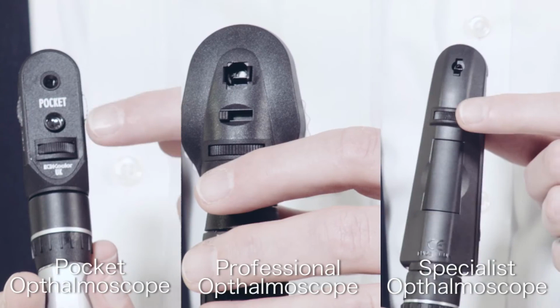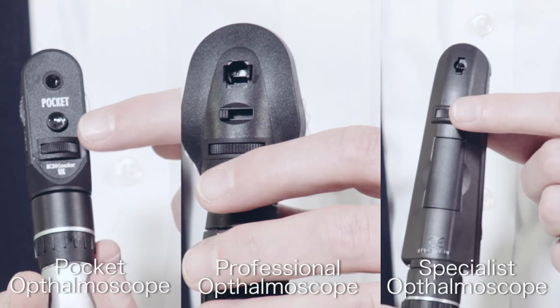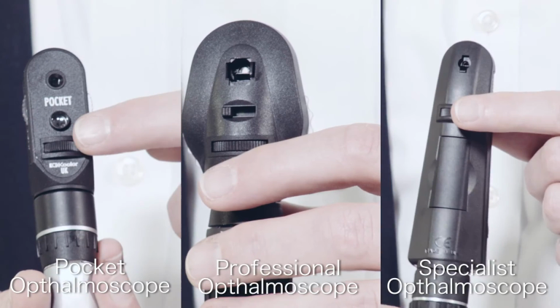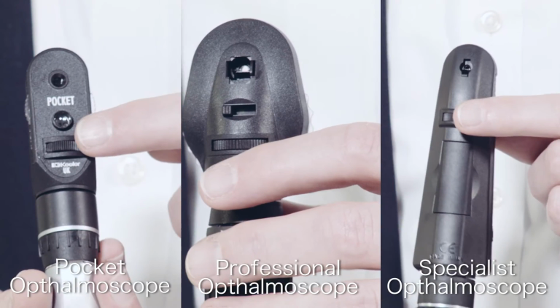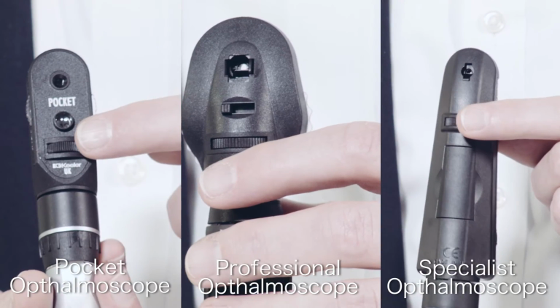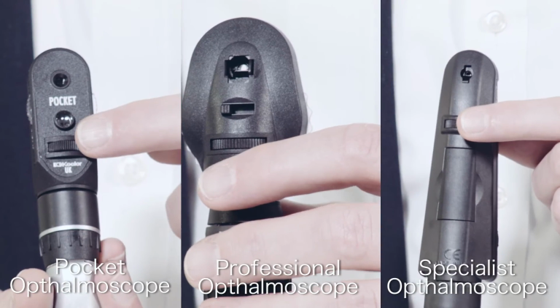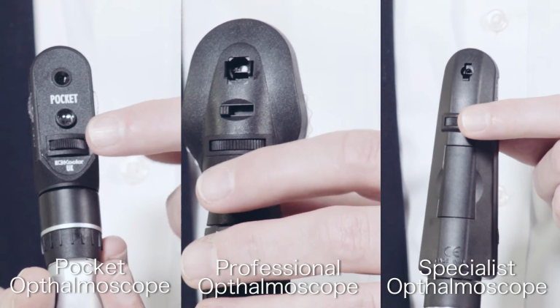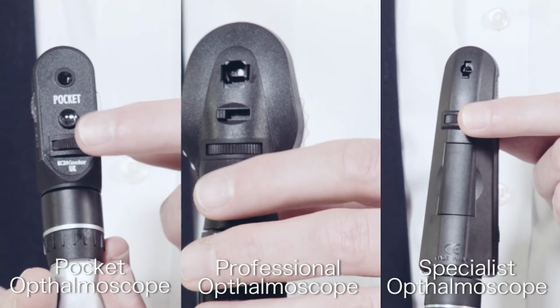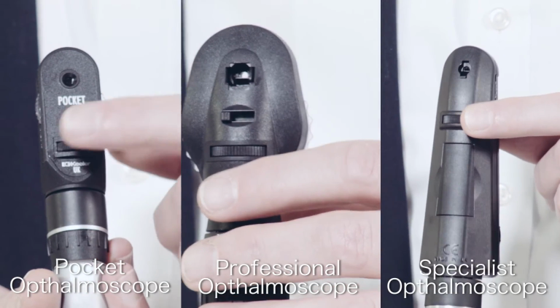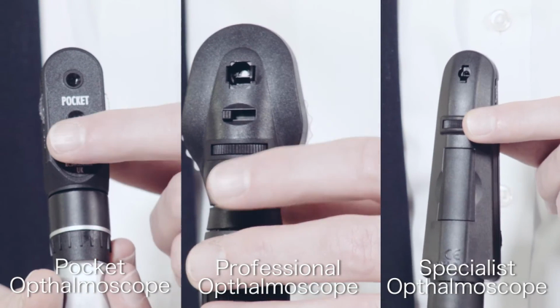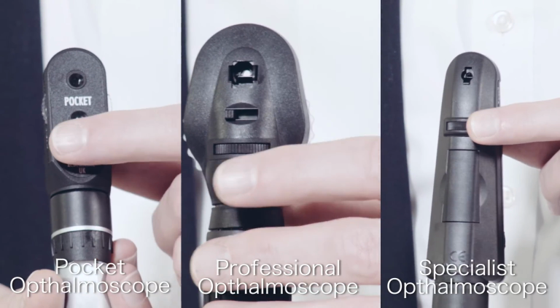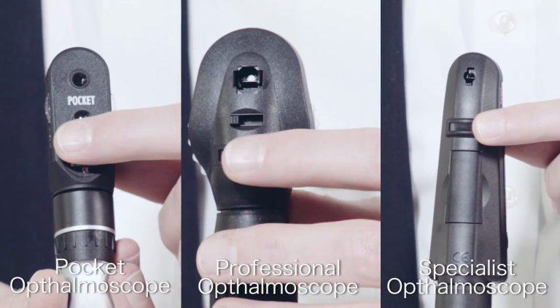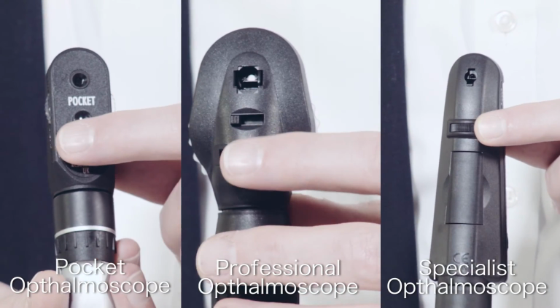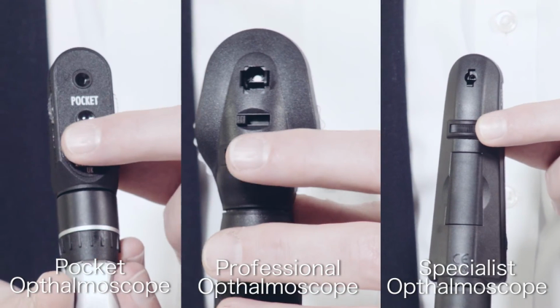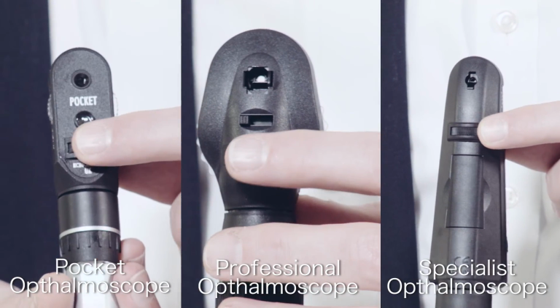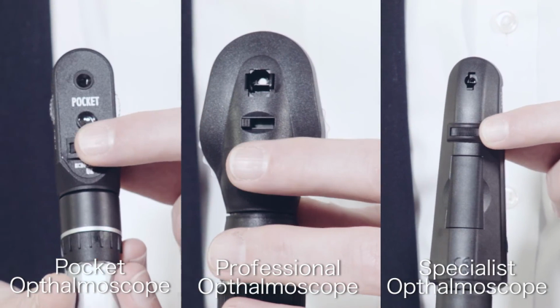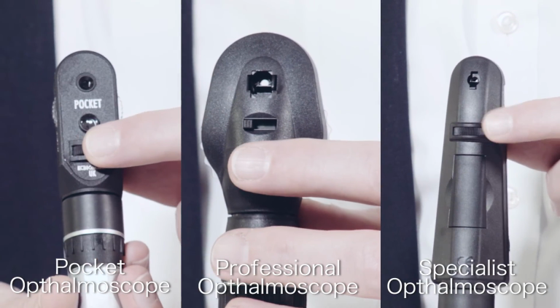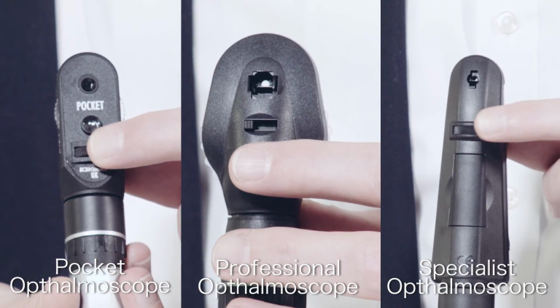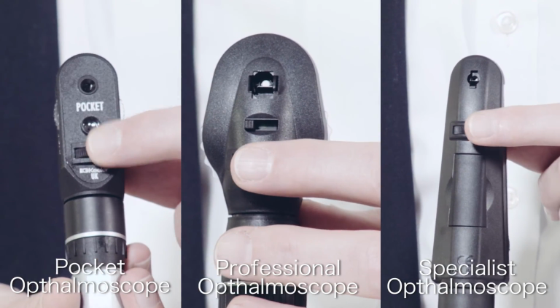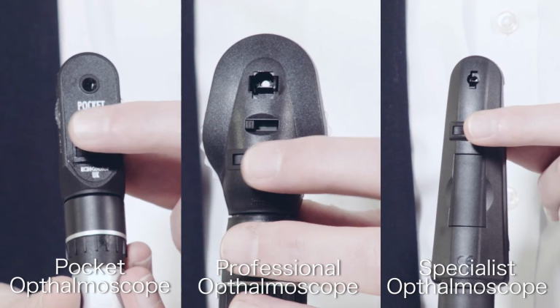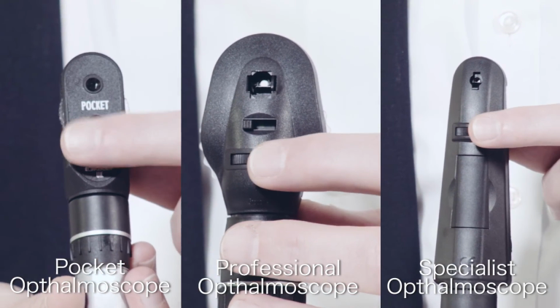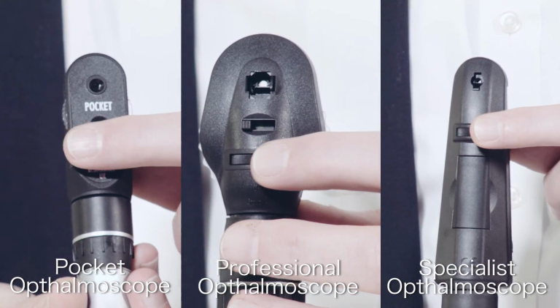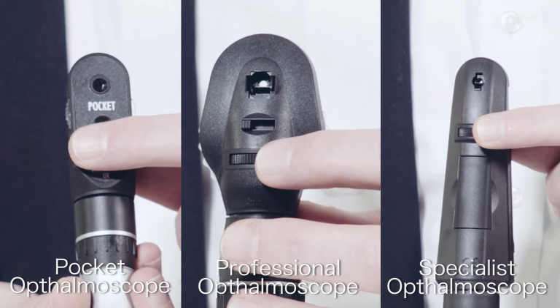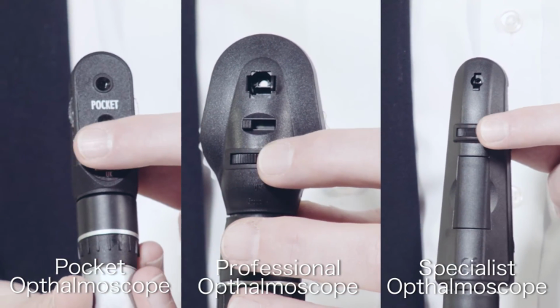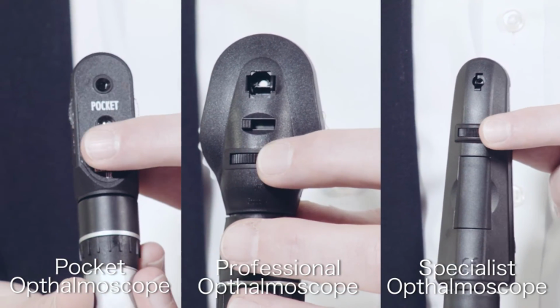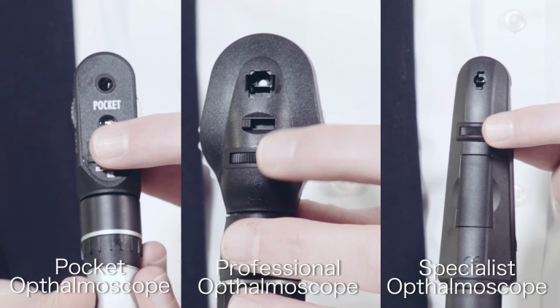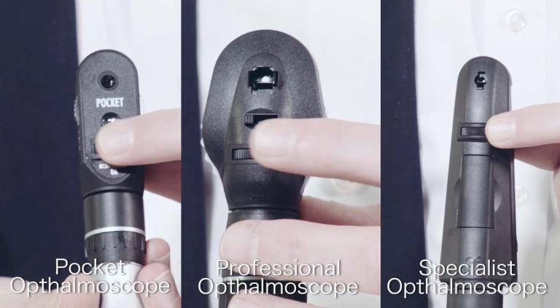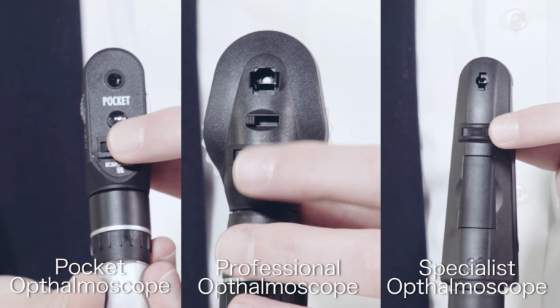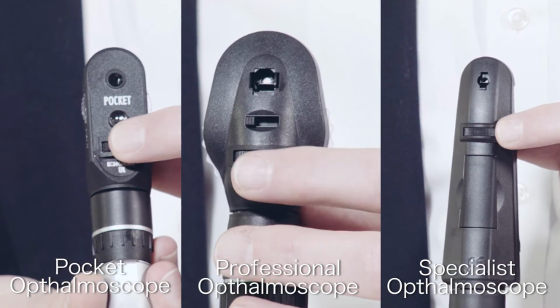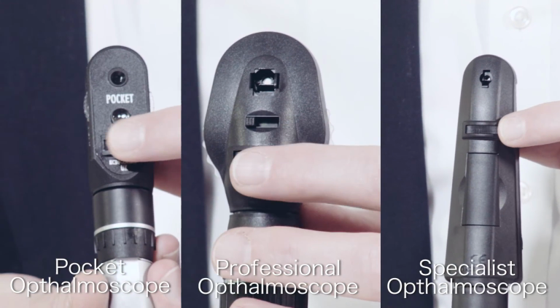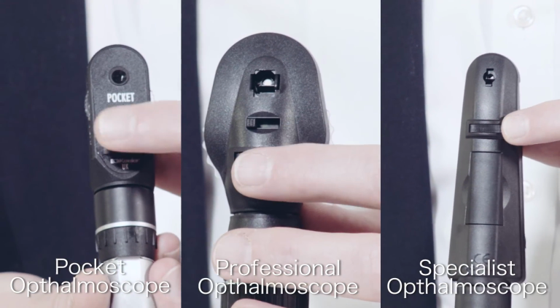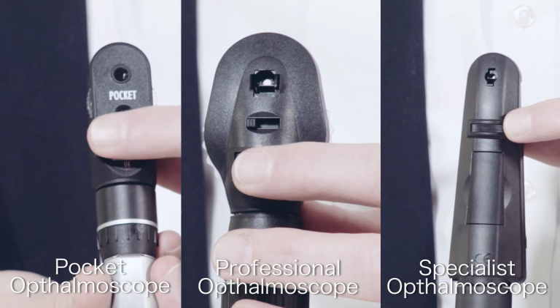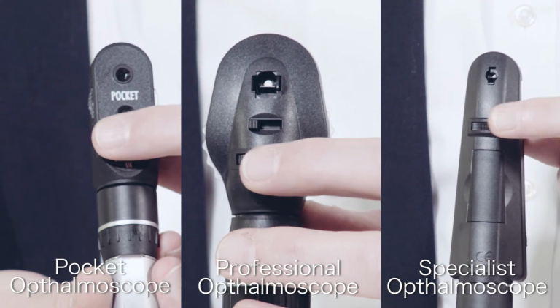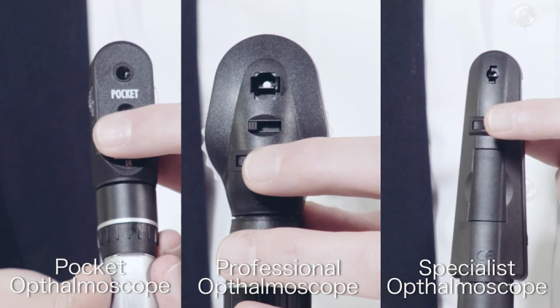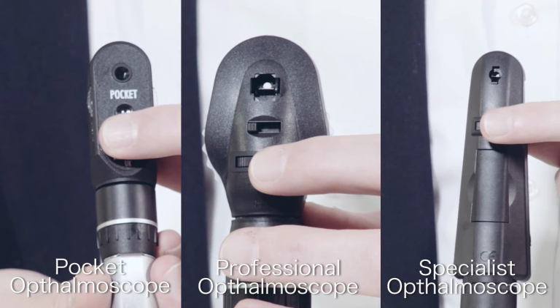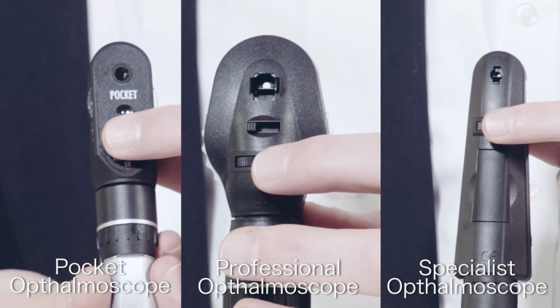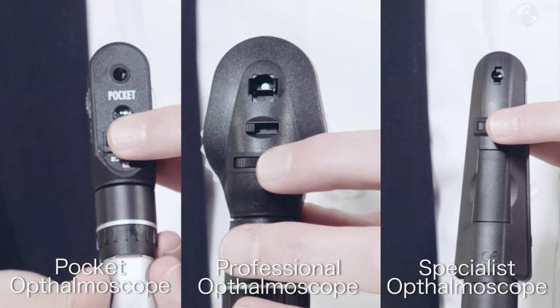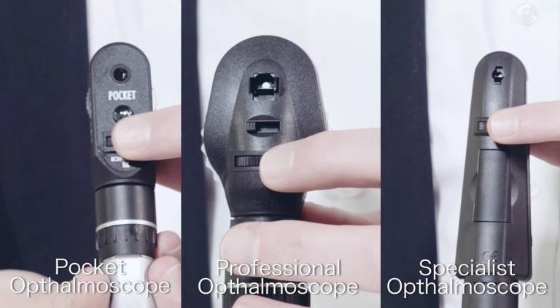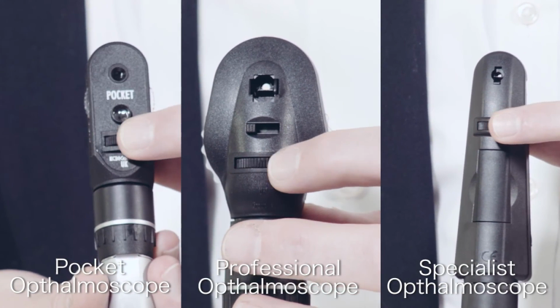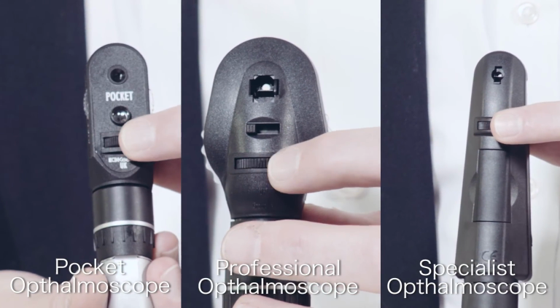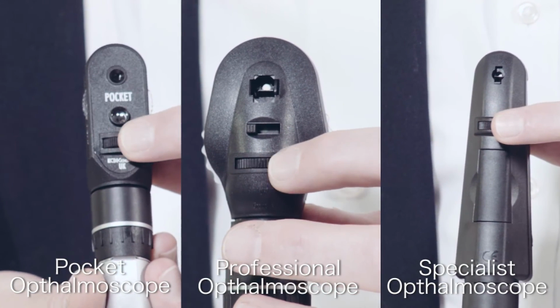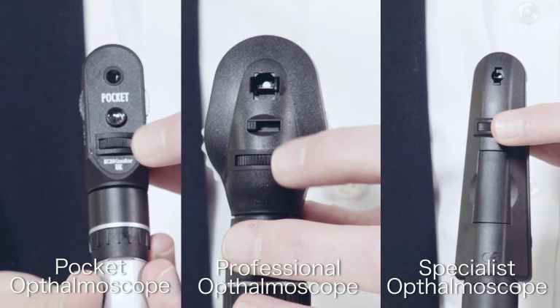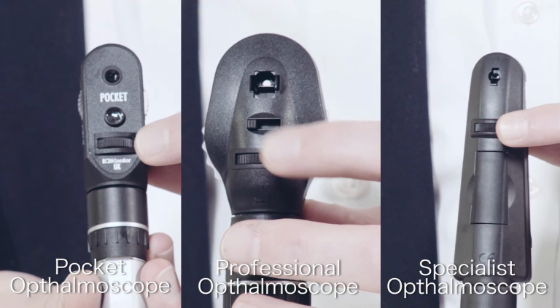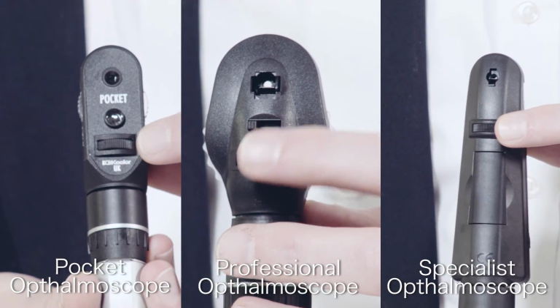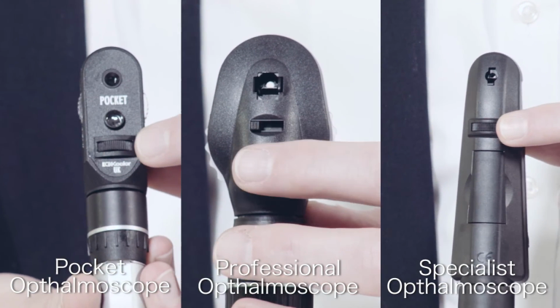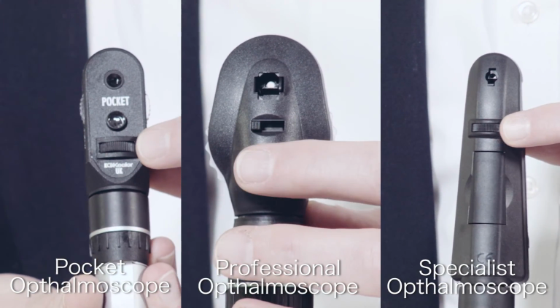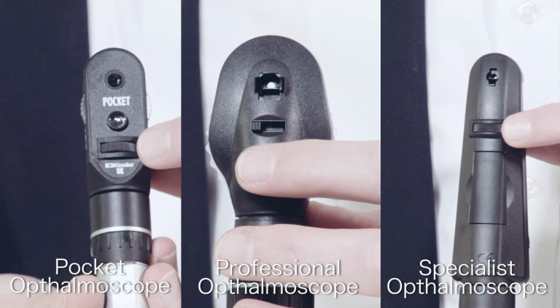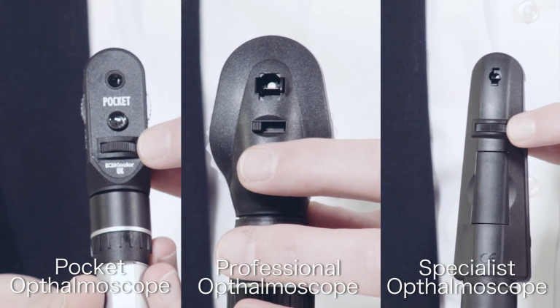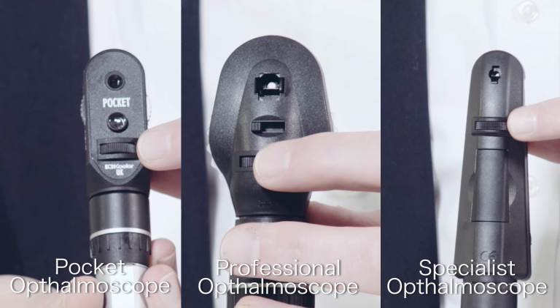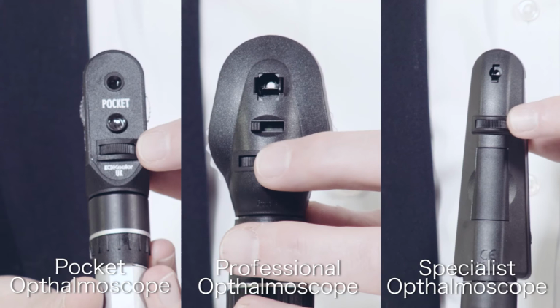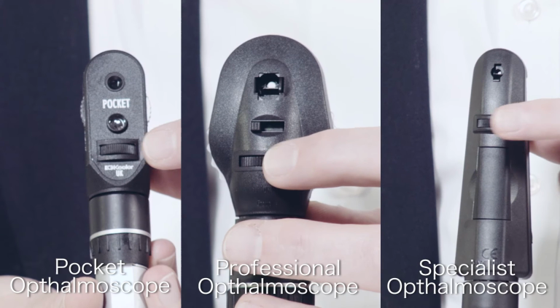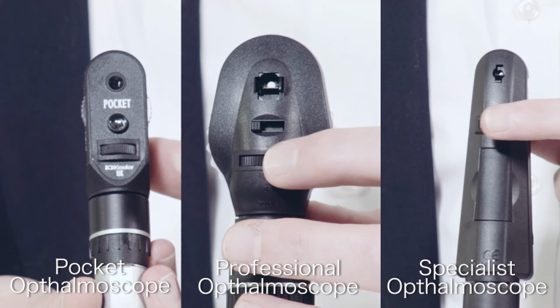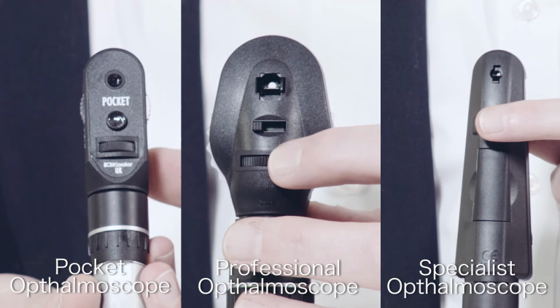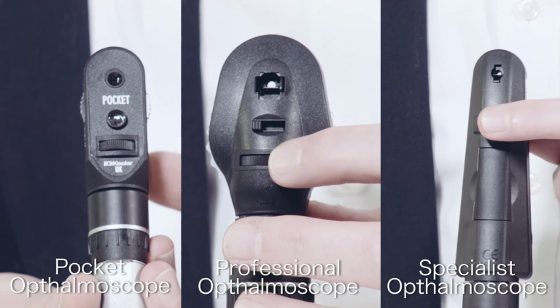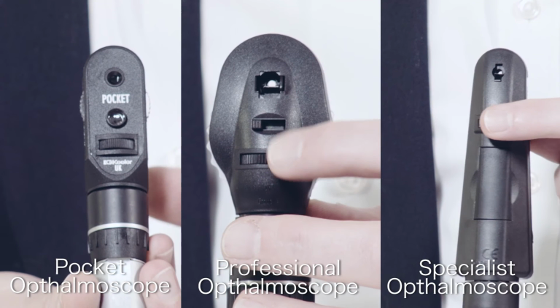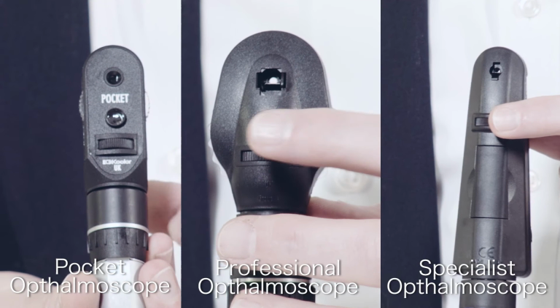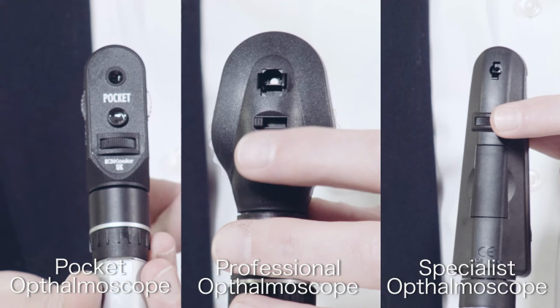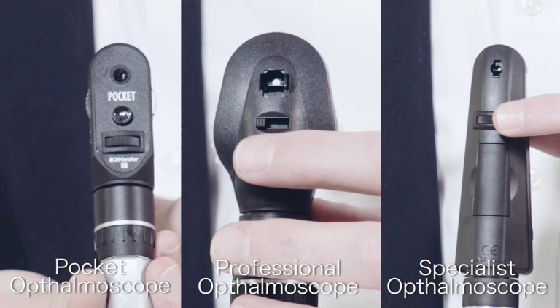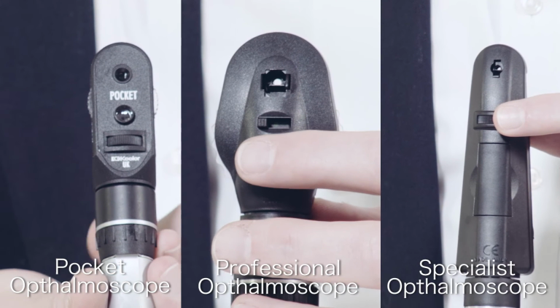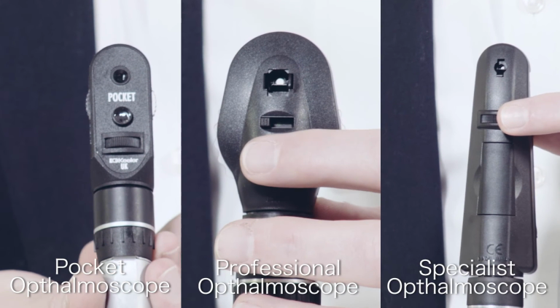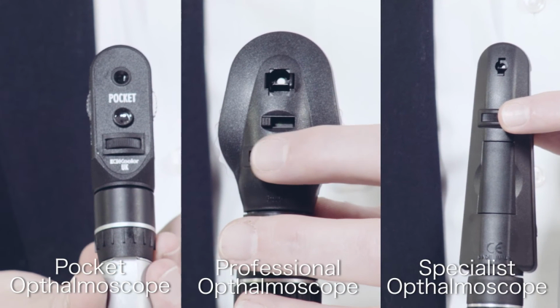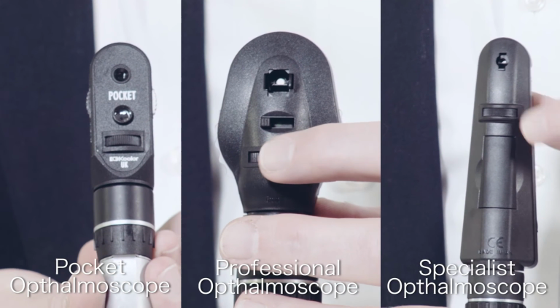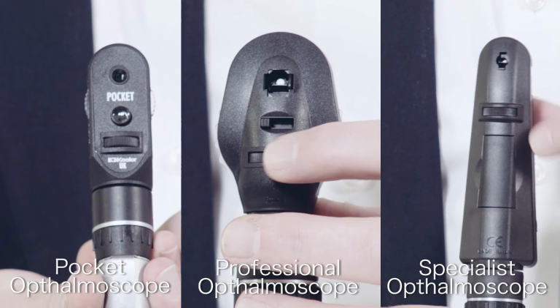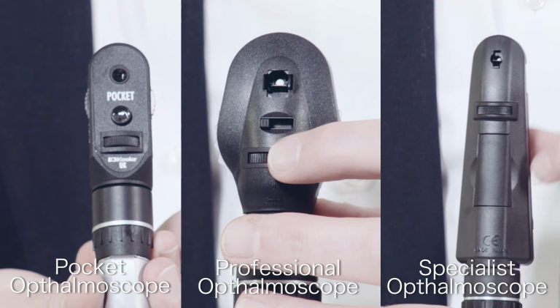Graticule control, which is used to select the beam type, is located on the ophthalmoscope line instruments.